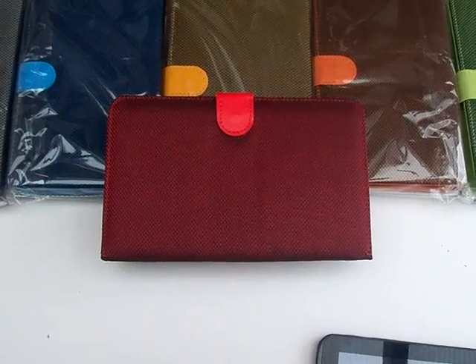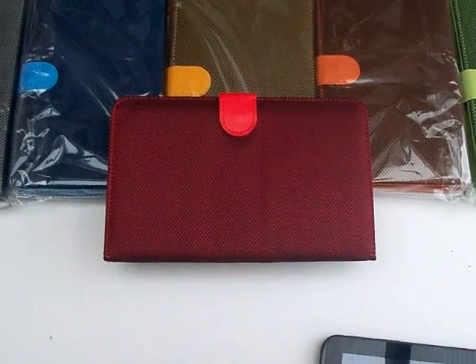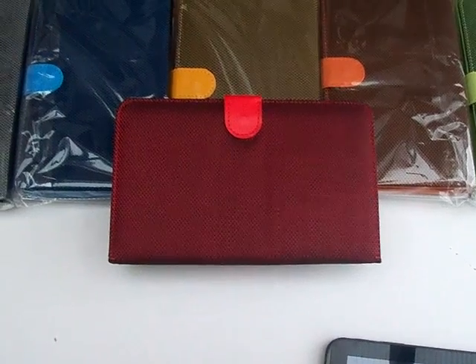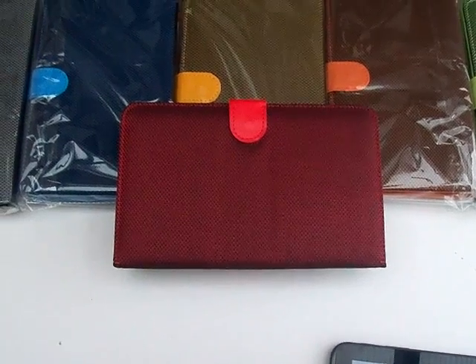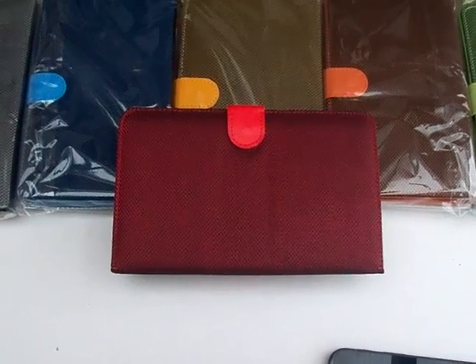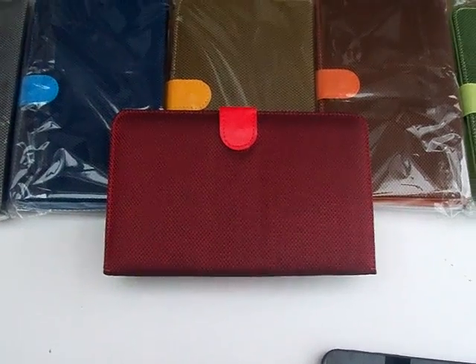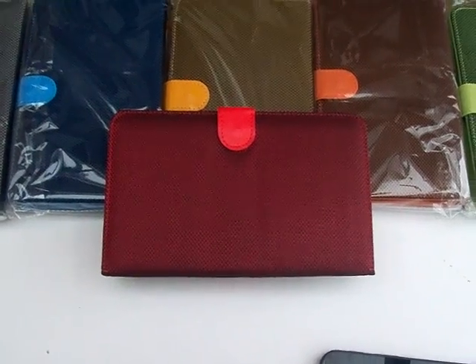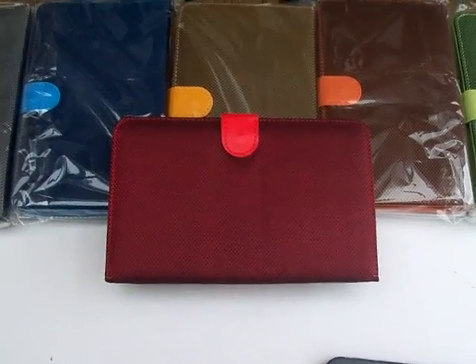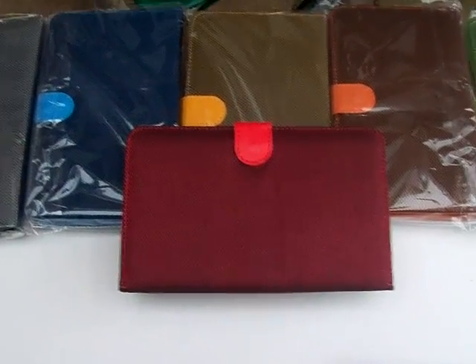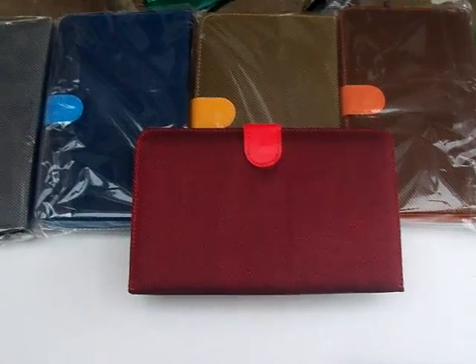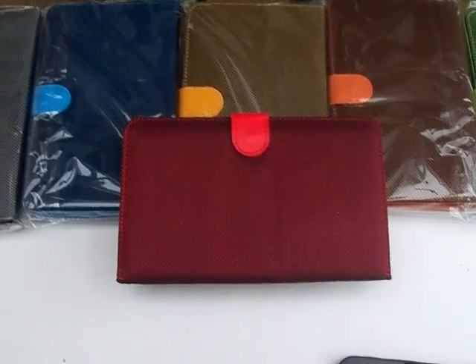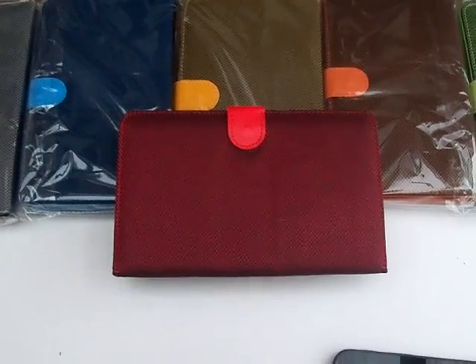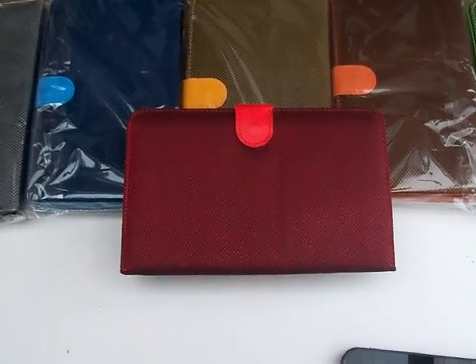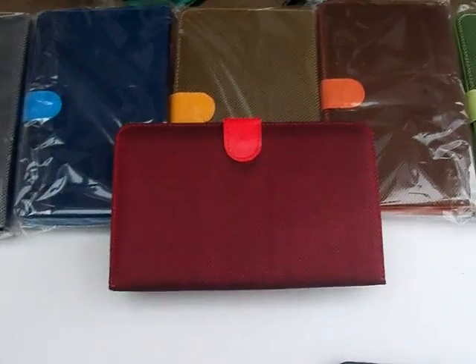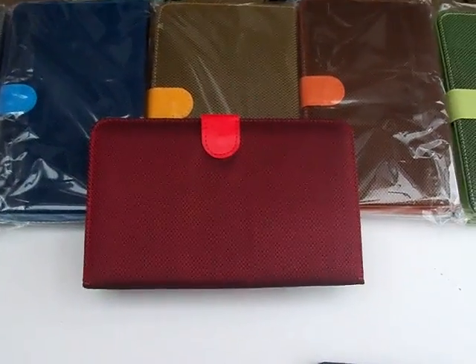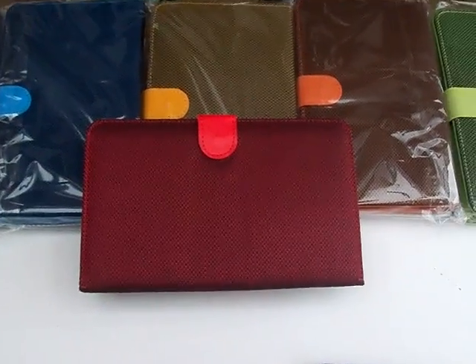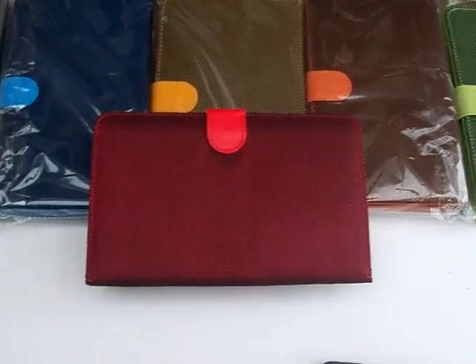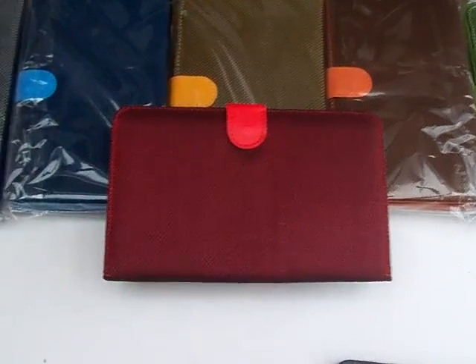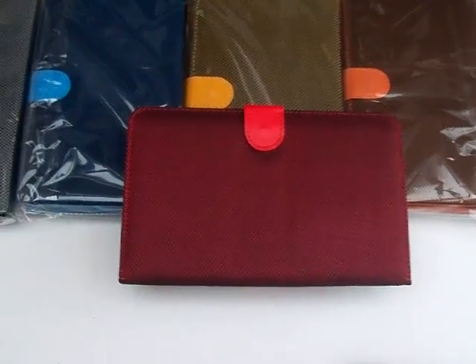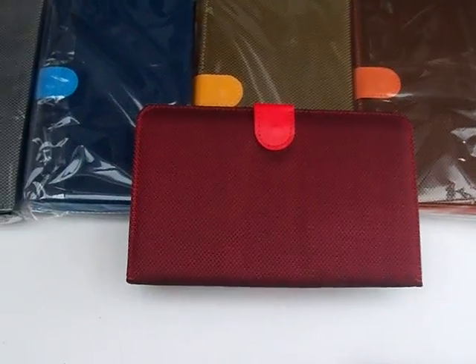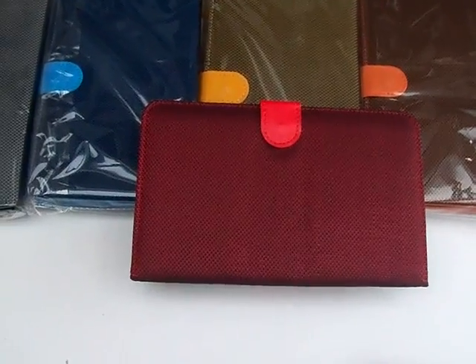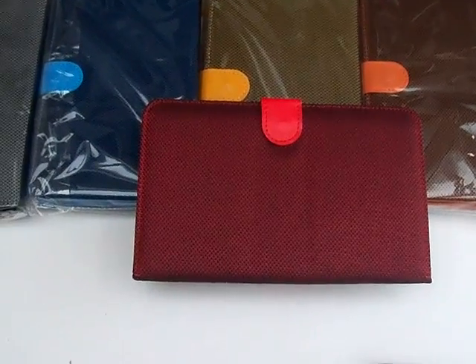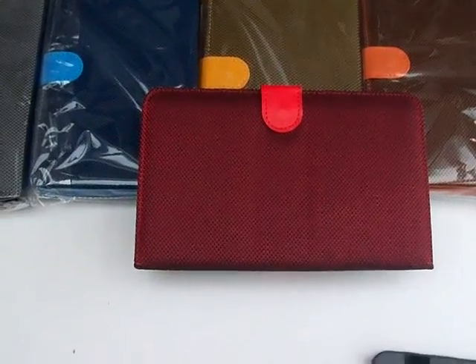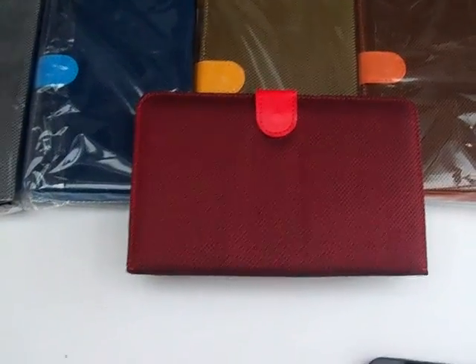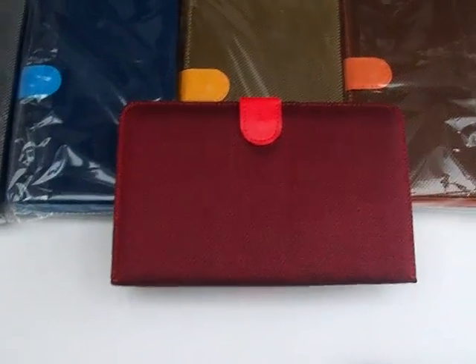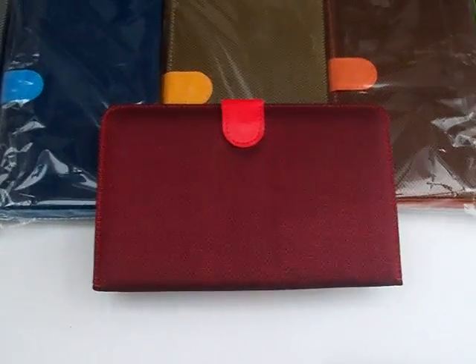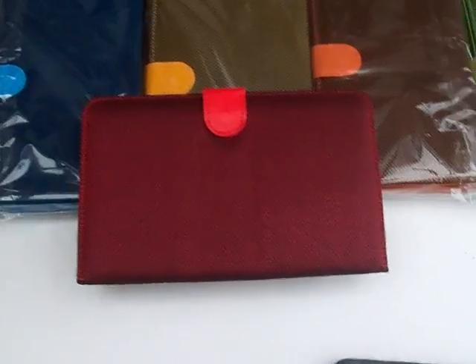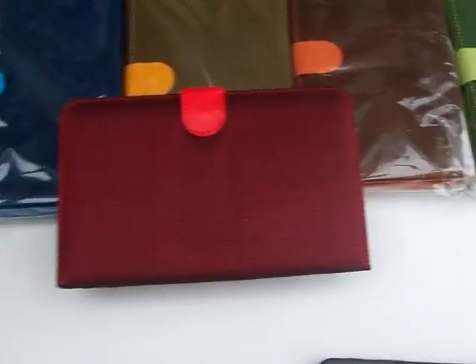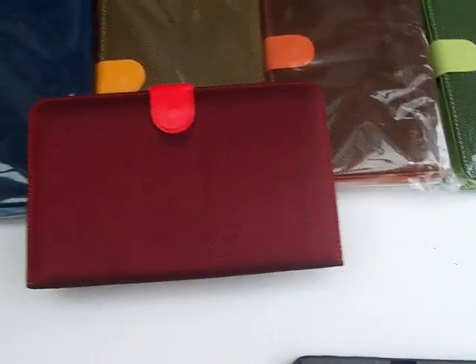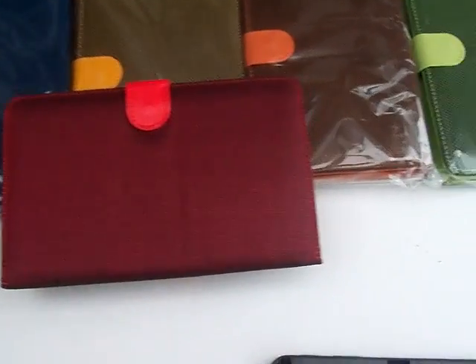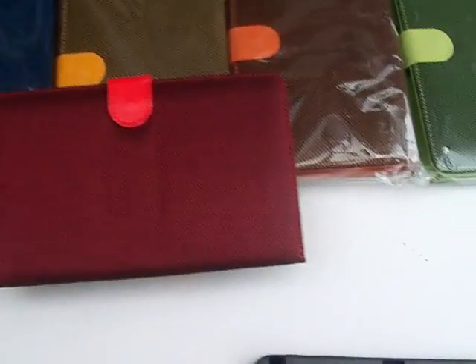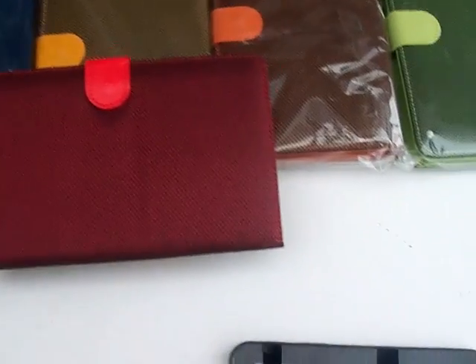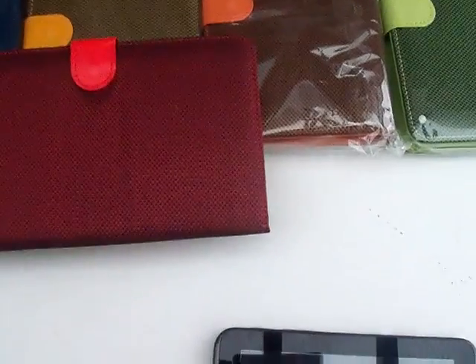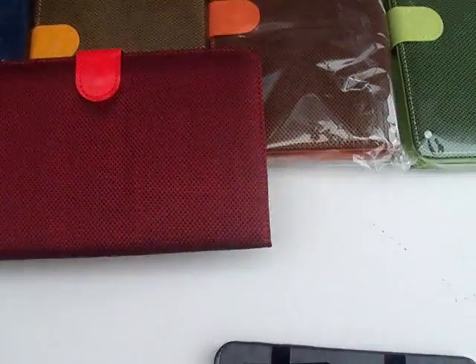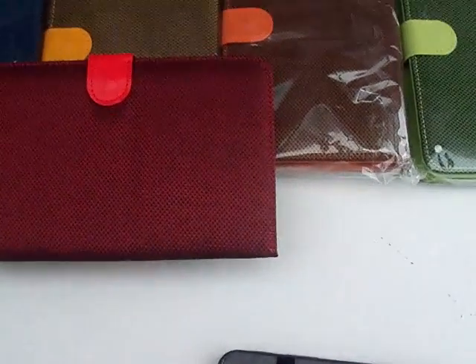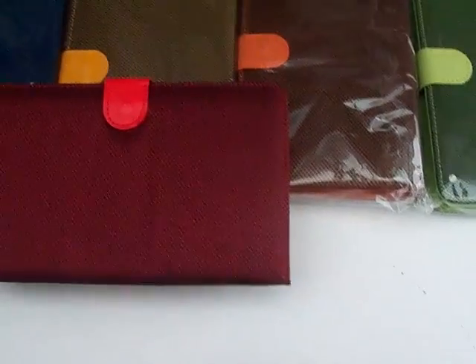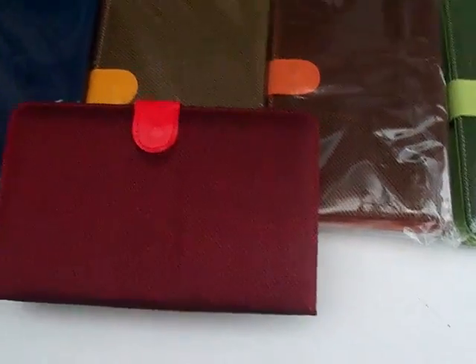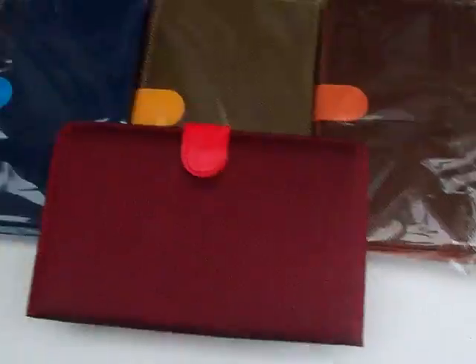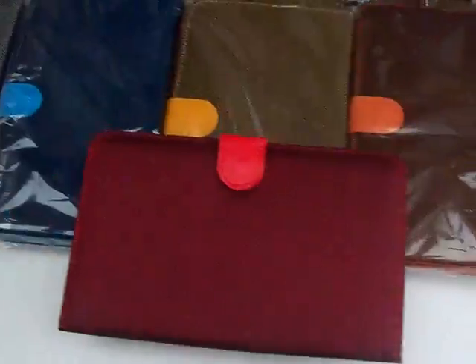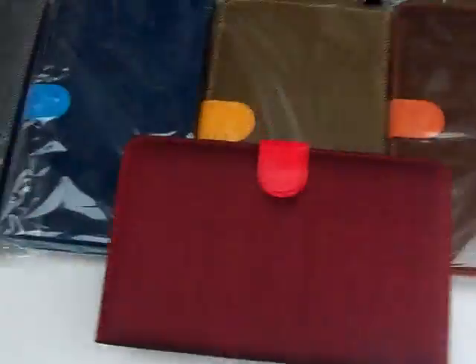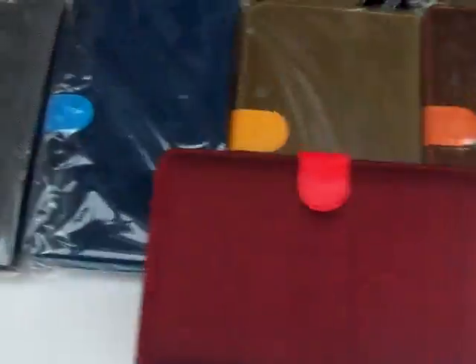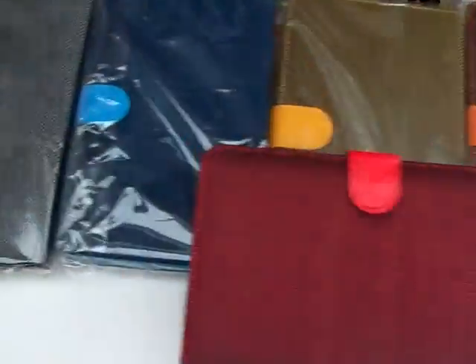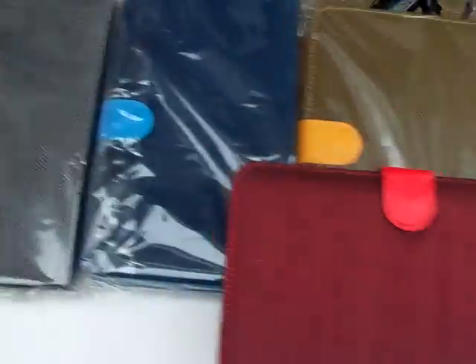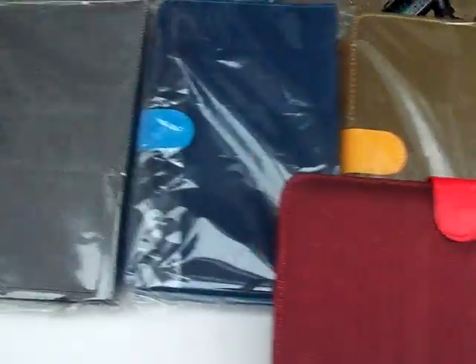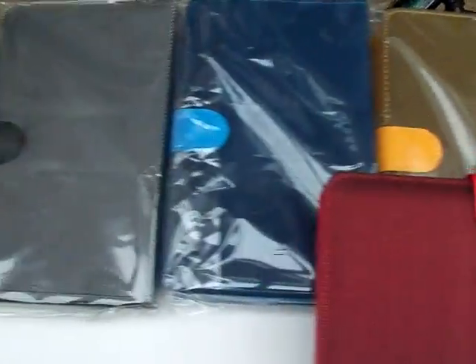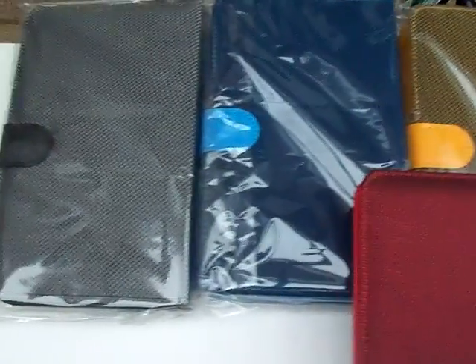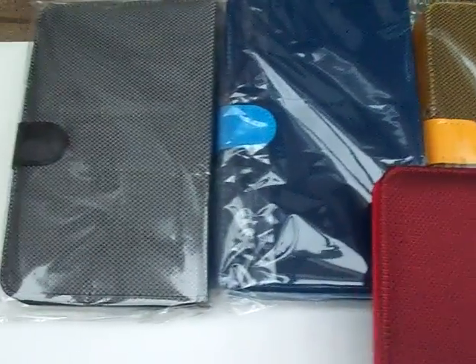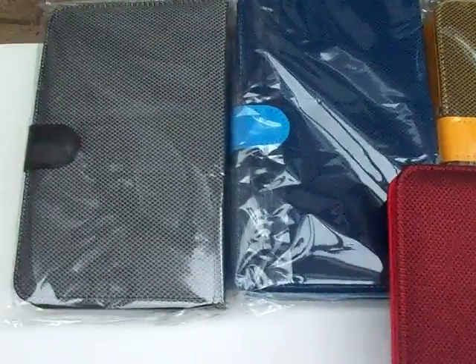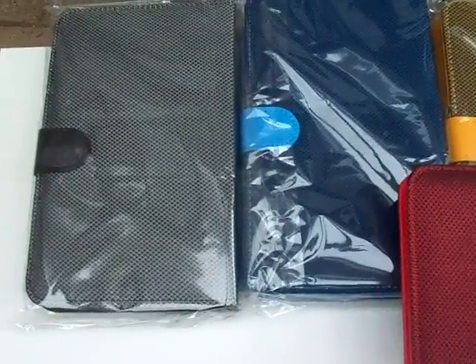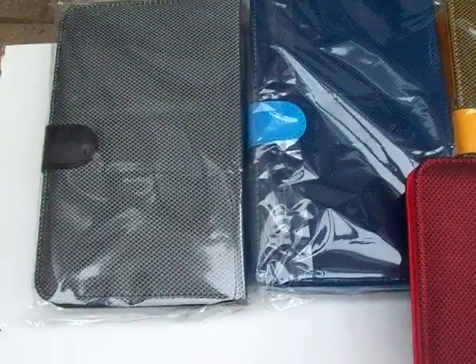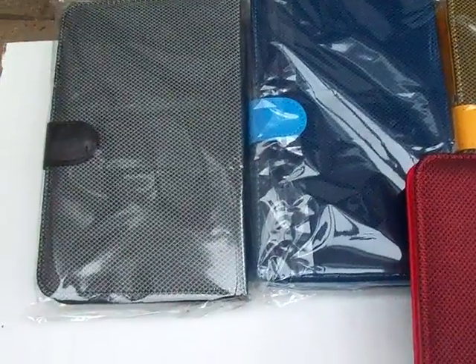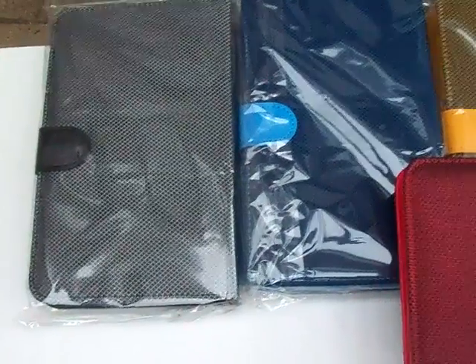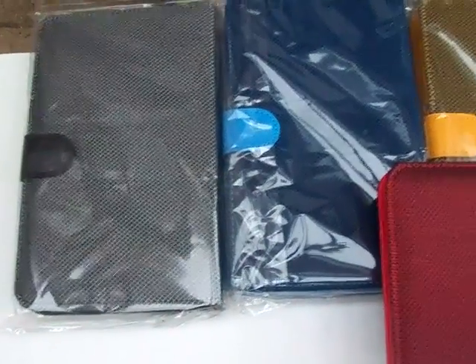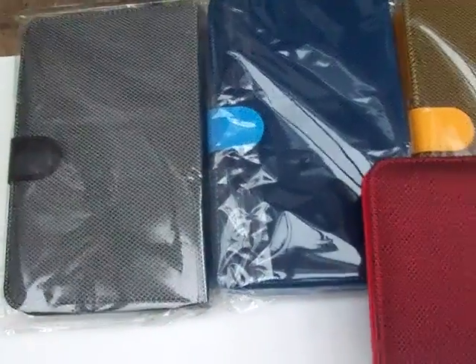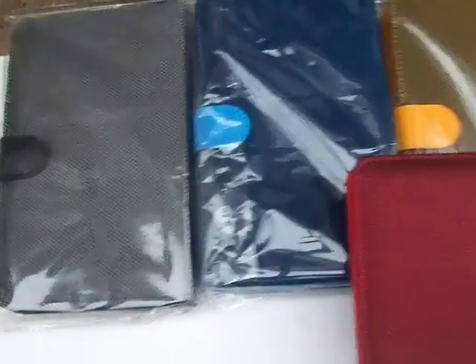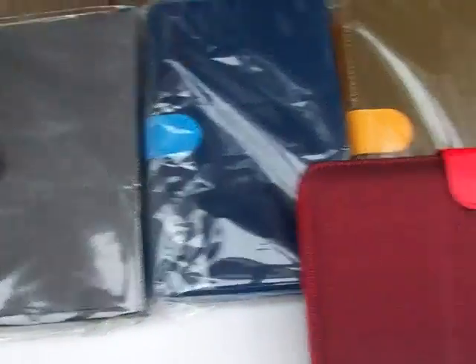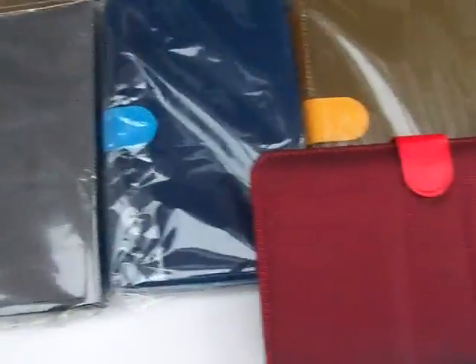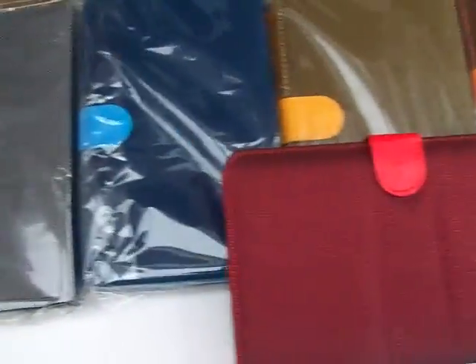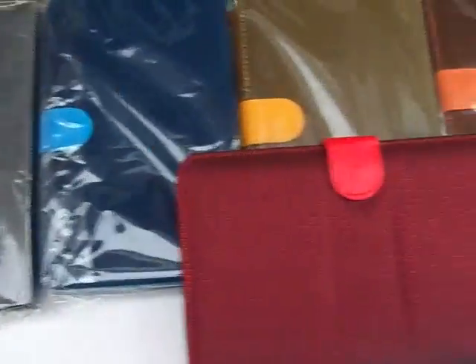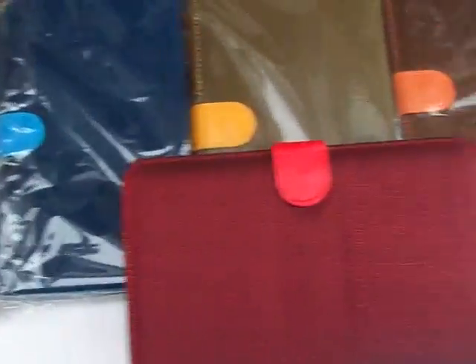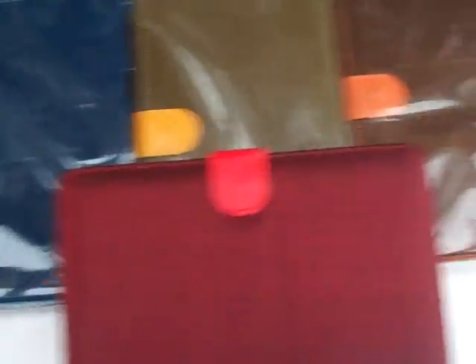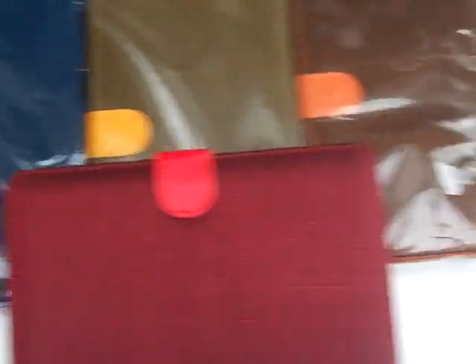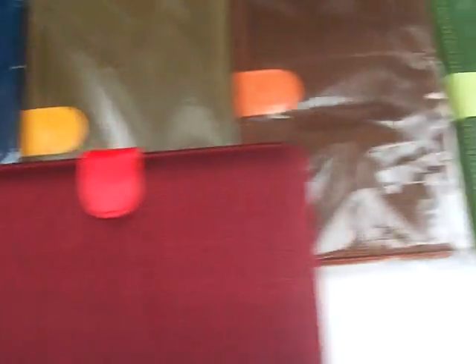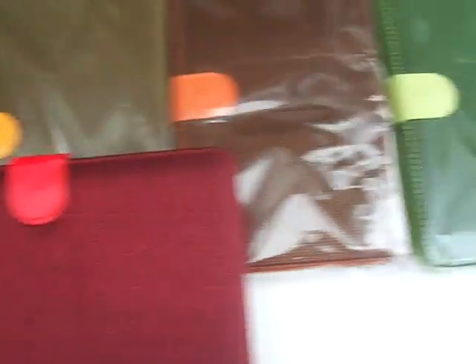Today I'm going to give you a demonstration on how to connect your Samsung Galaxy Tab to one of our USB luxury keyboard covers.